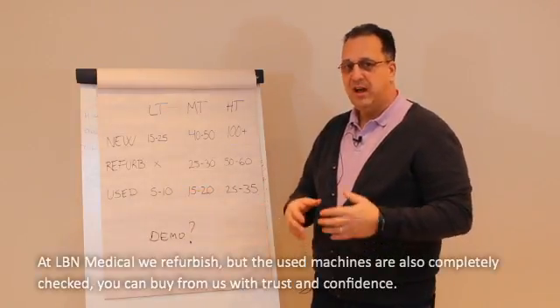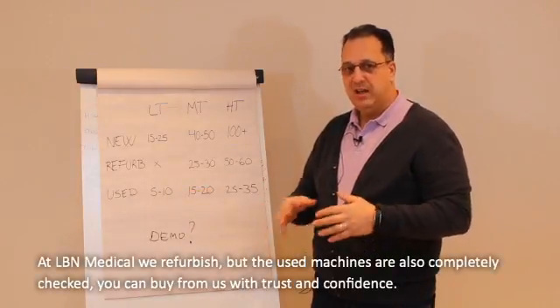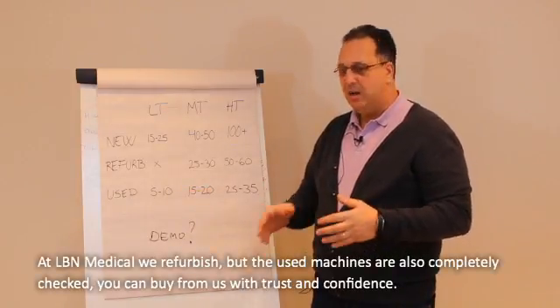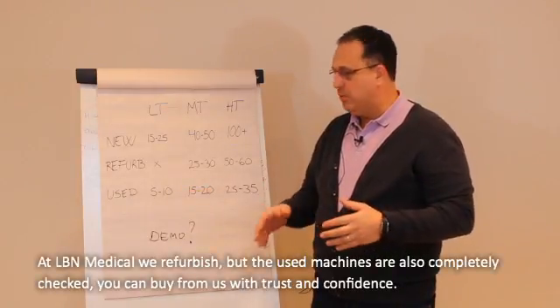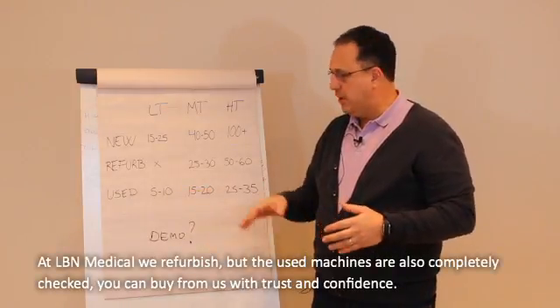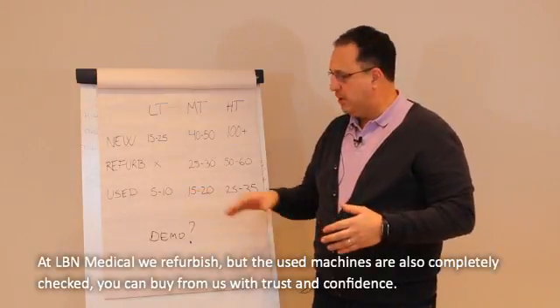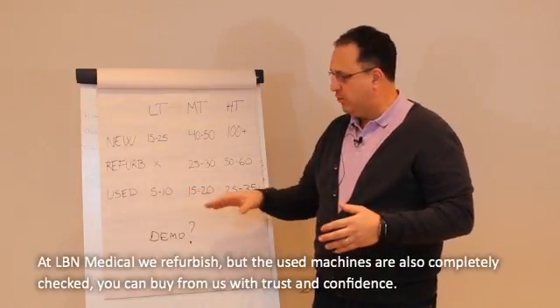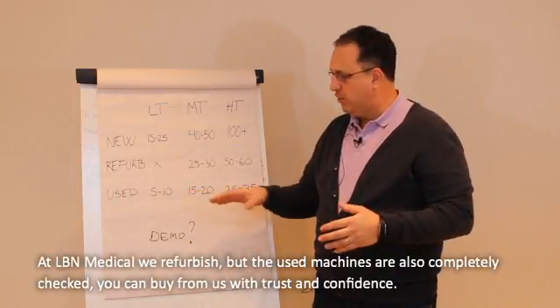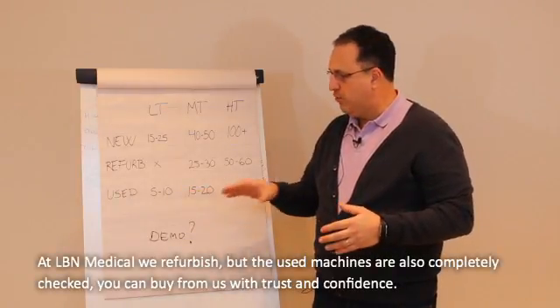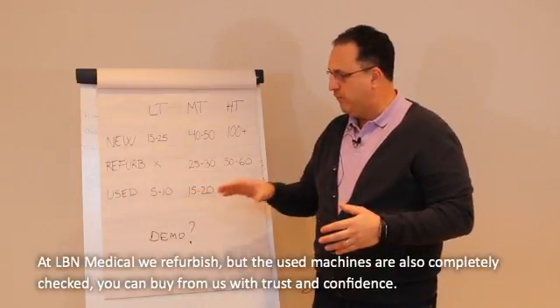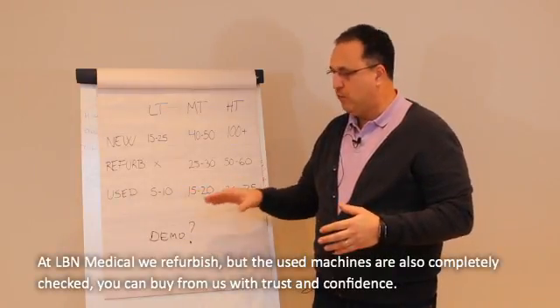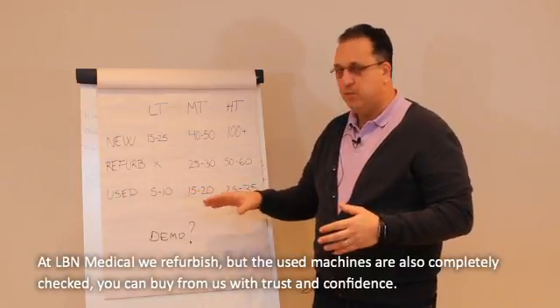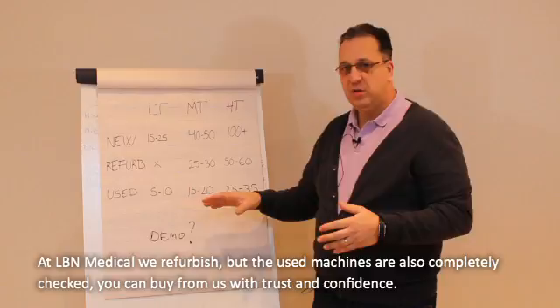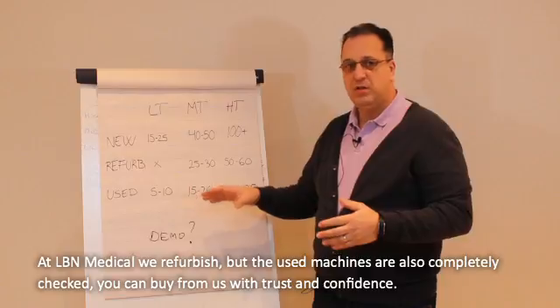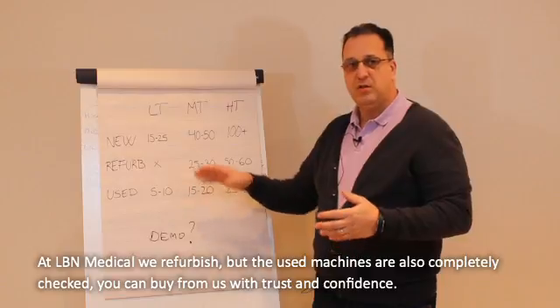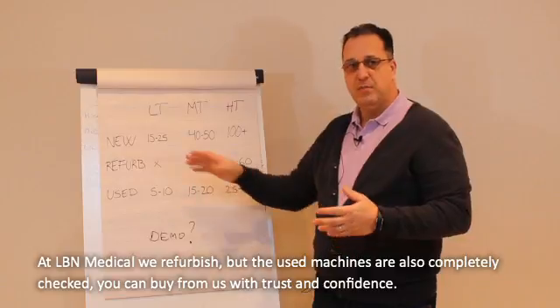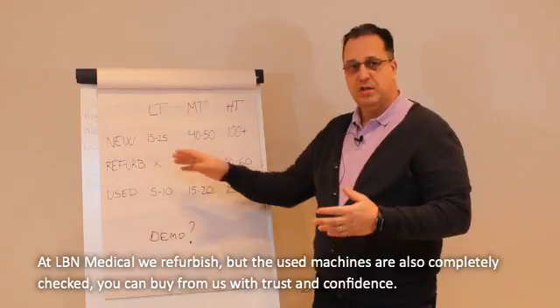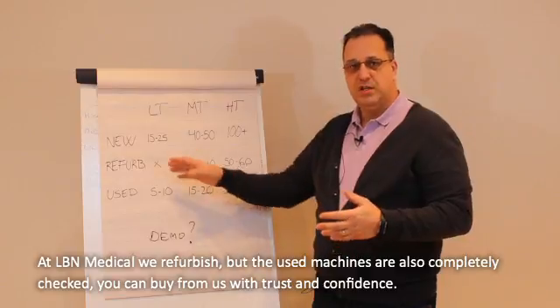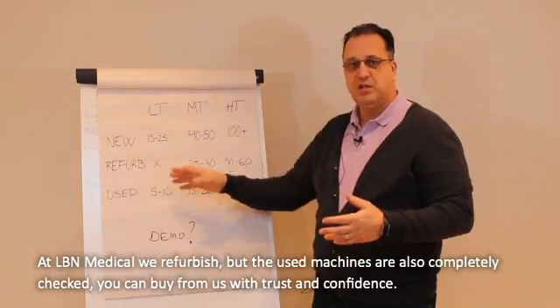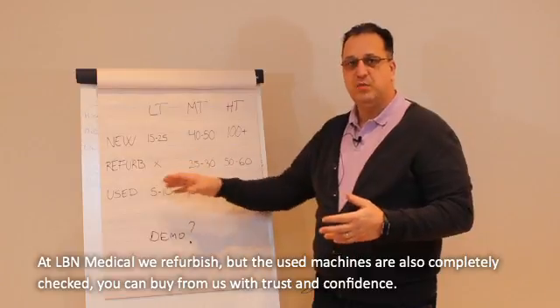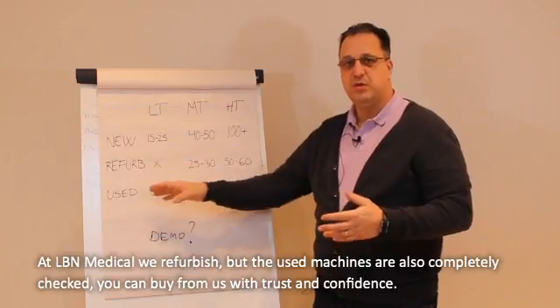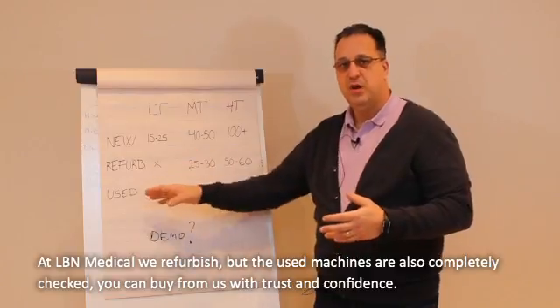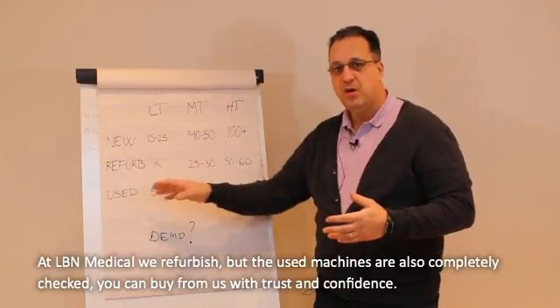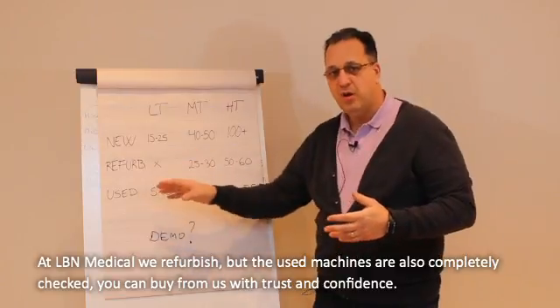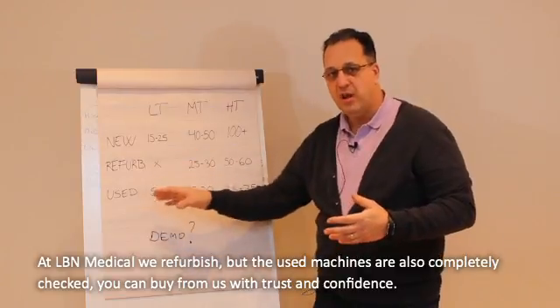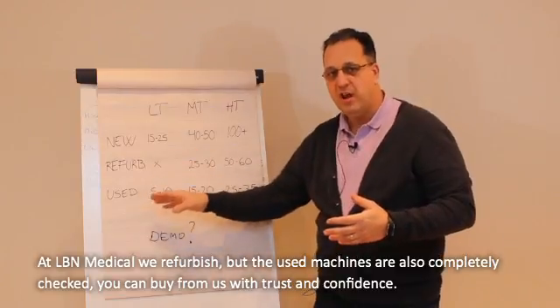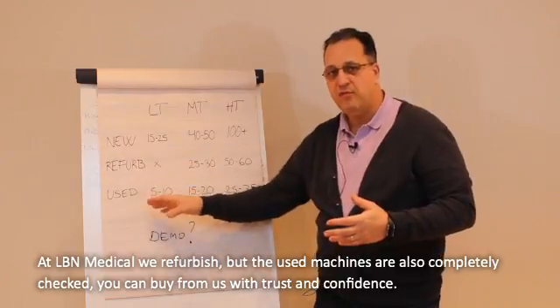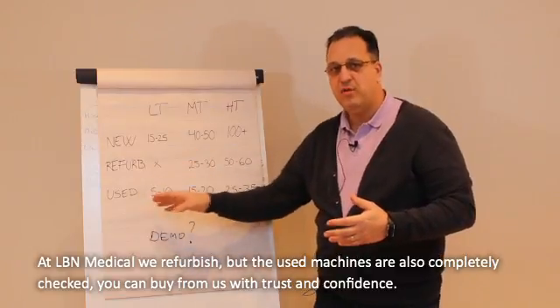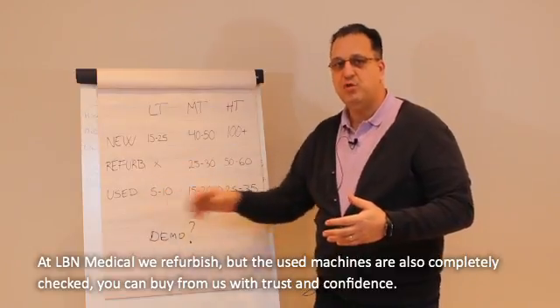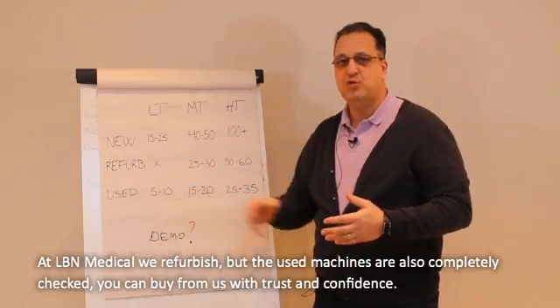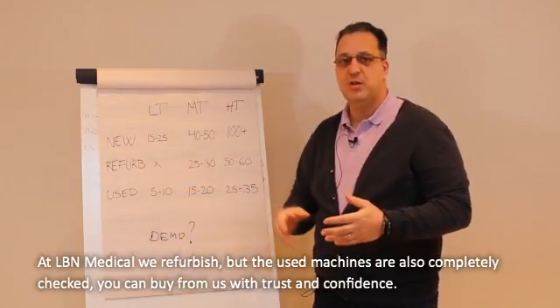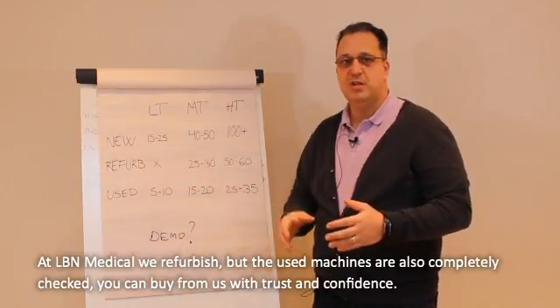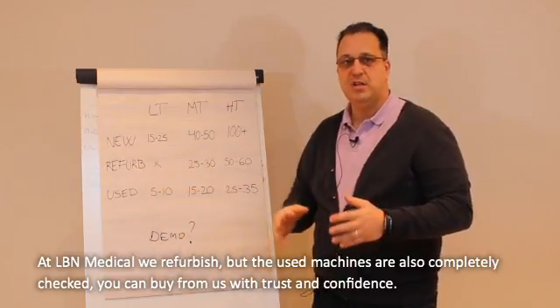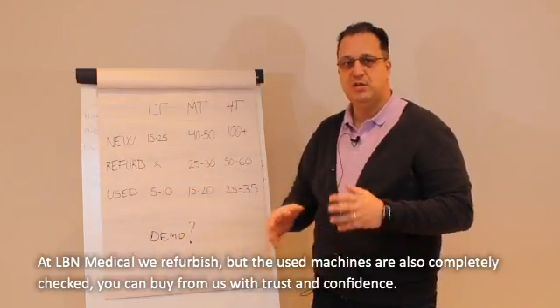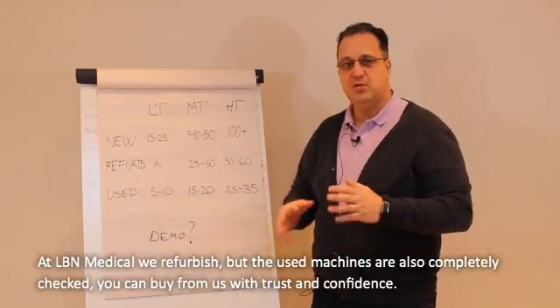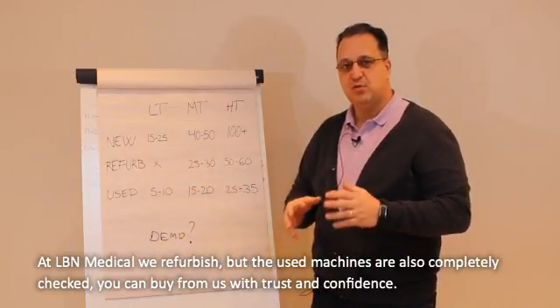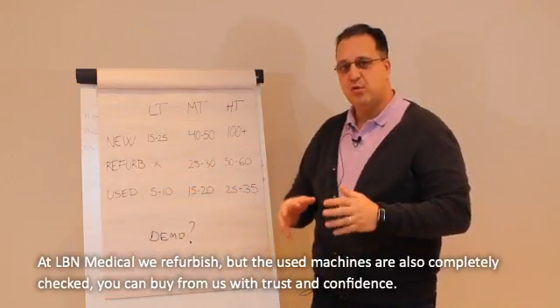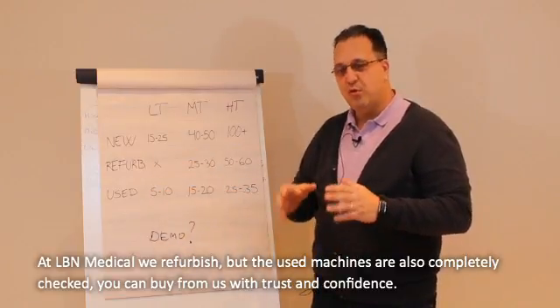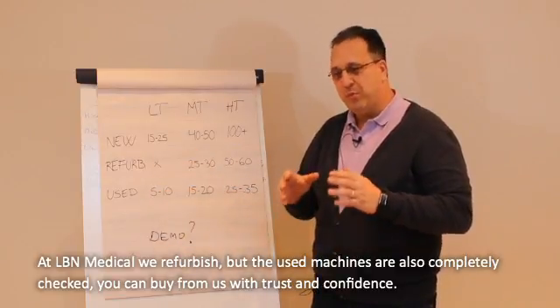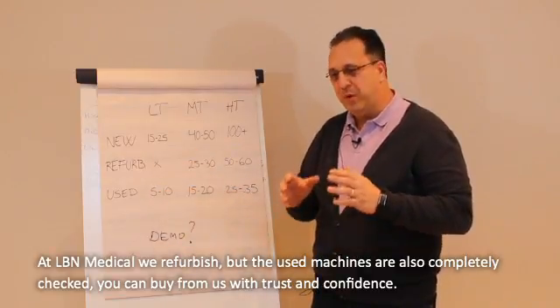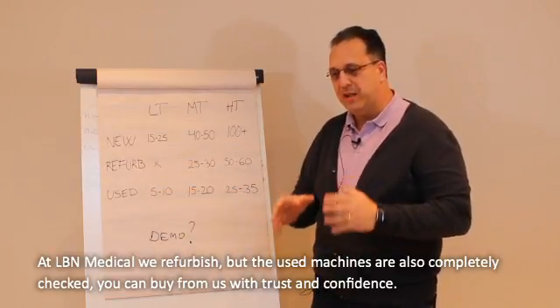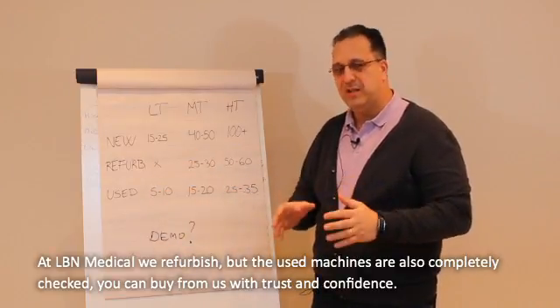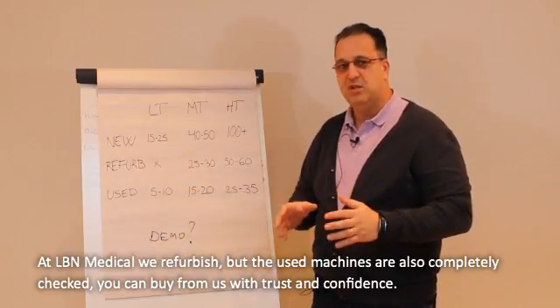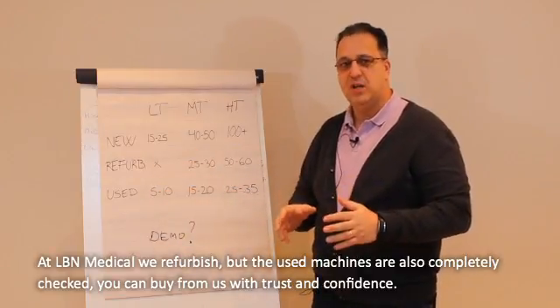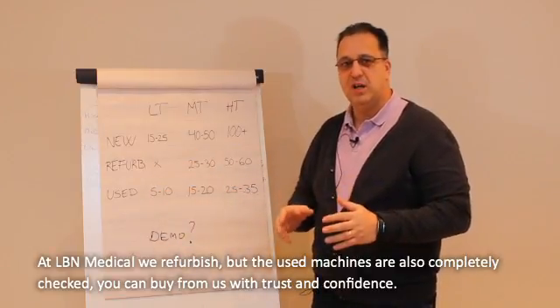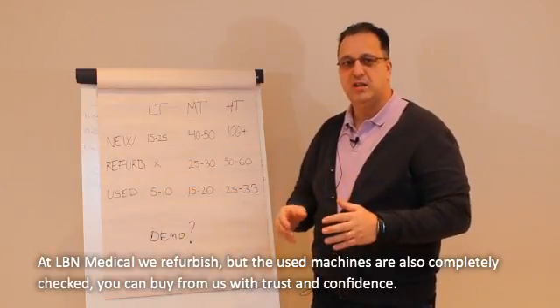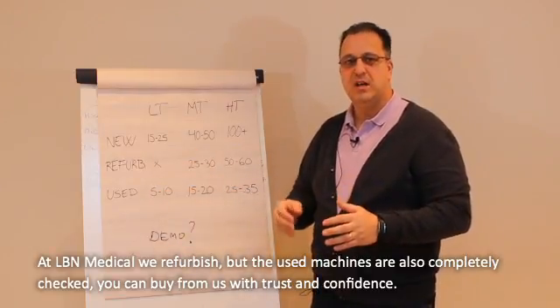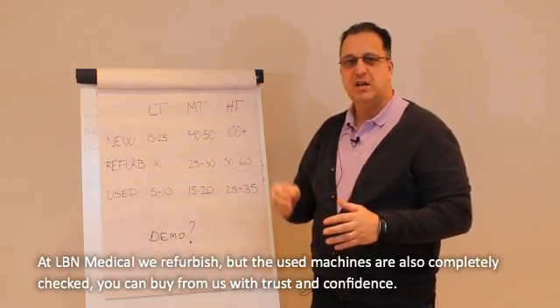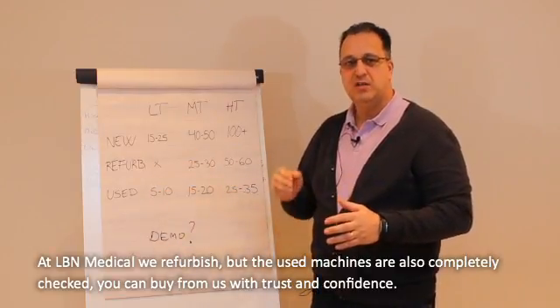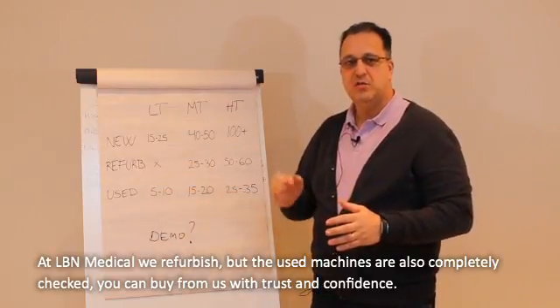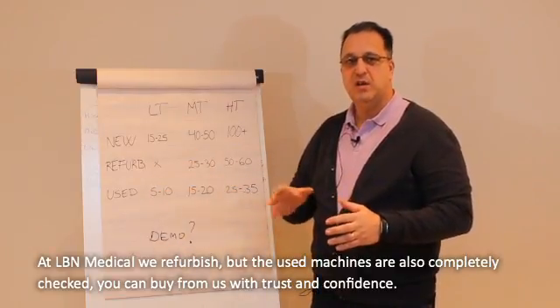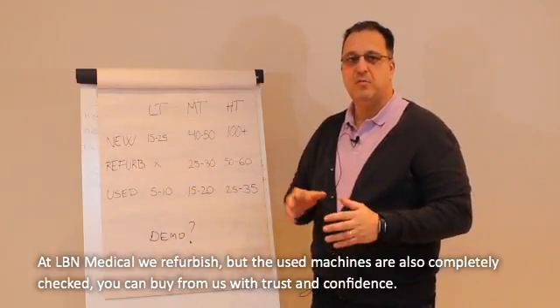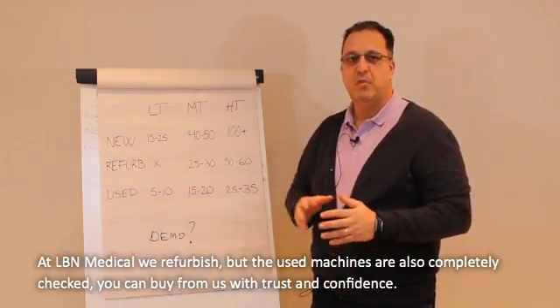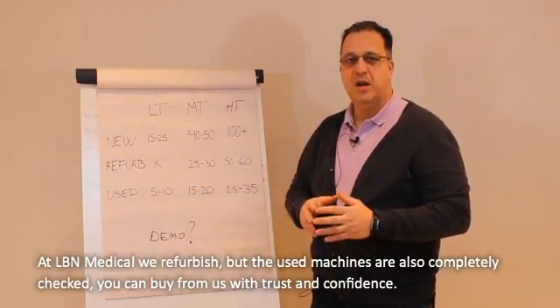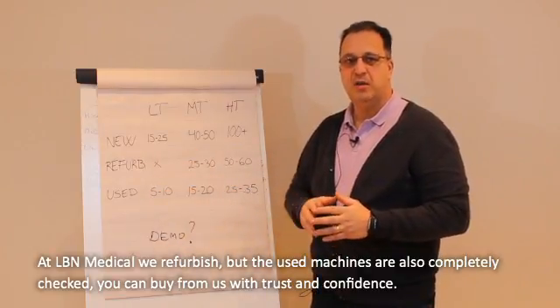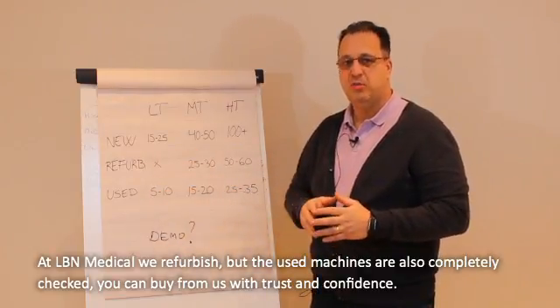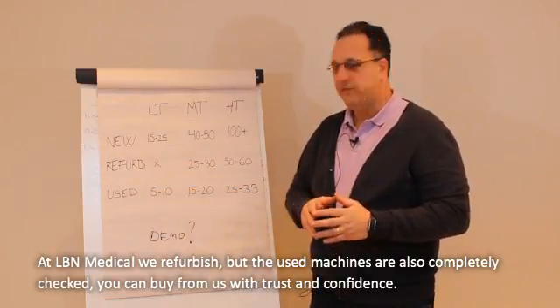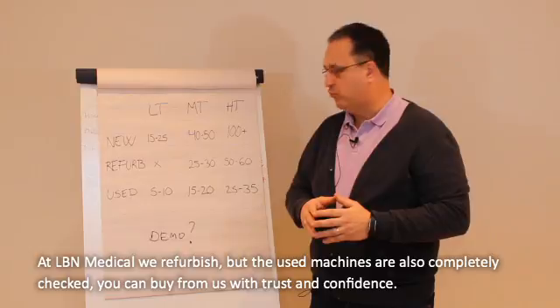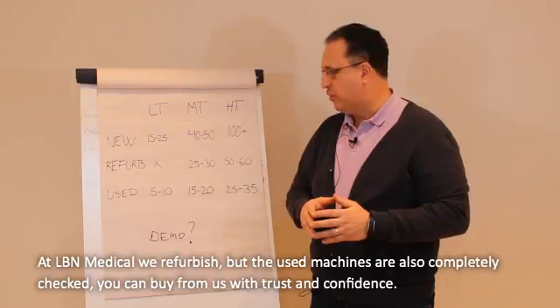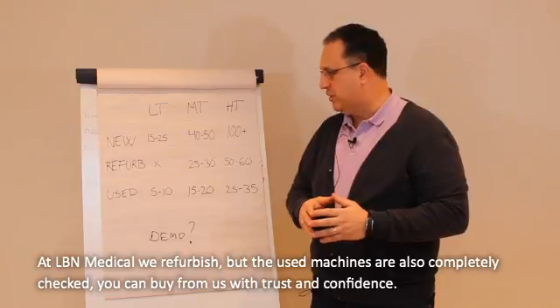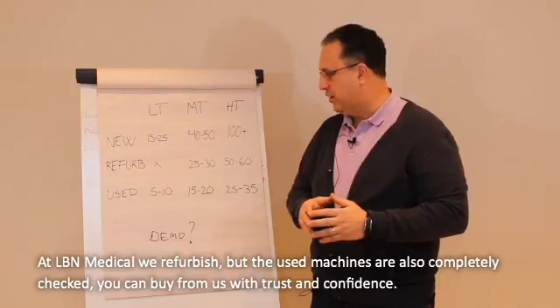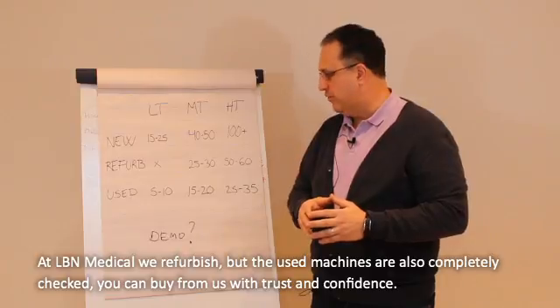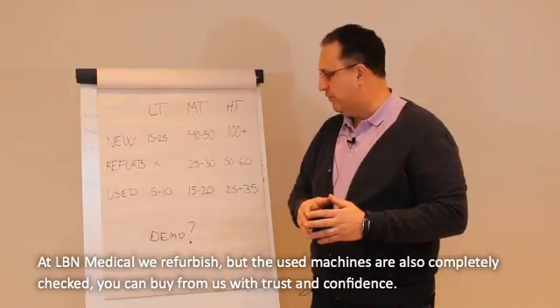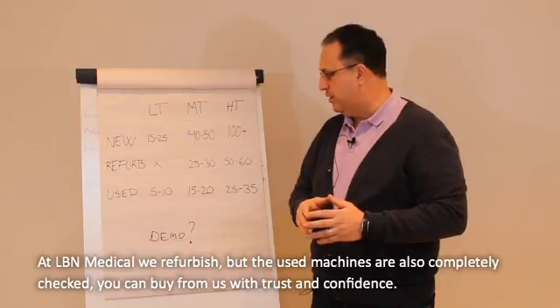At LBN, we refurbish the machines, but every used machine is also completely checked, so you can buy it with trust and confidence.